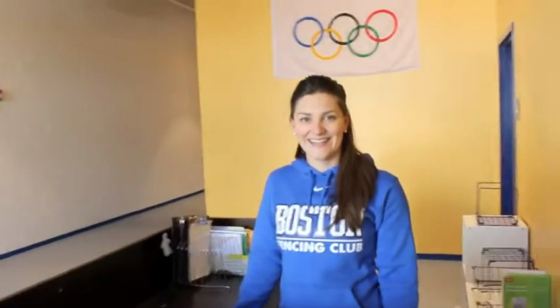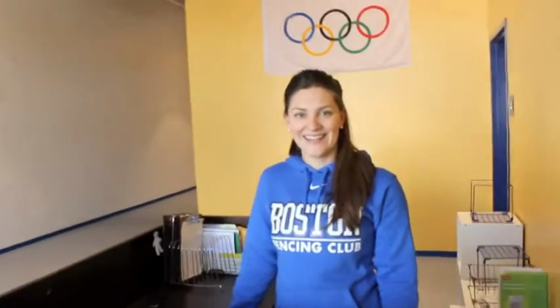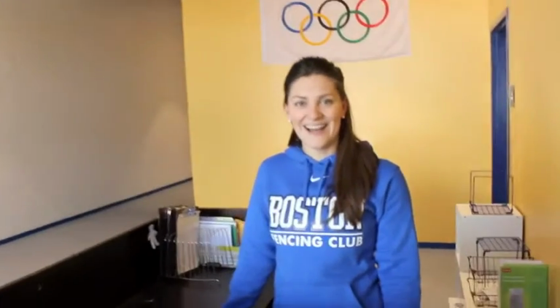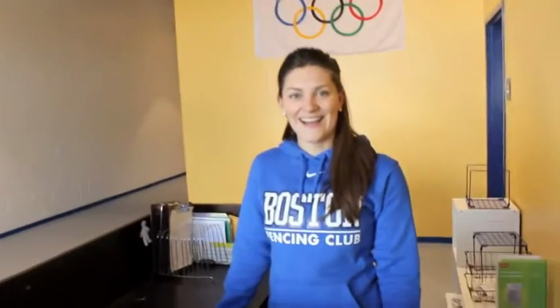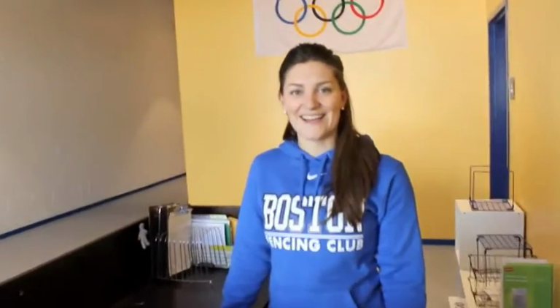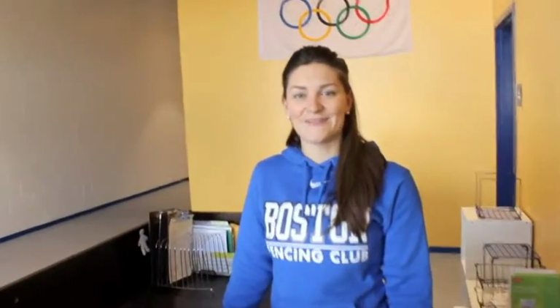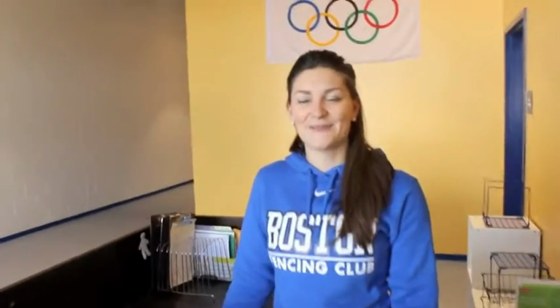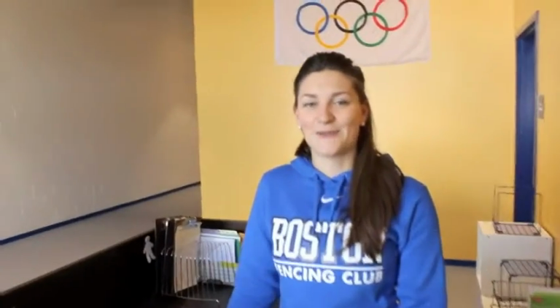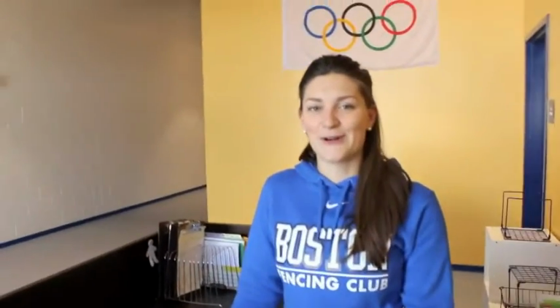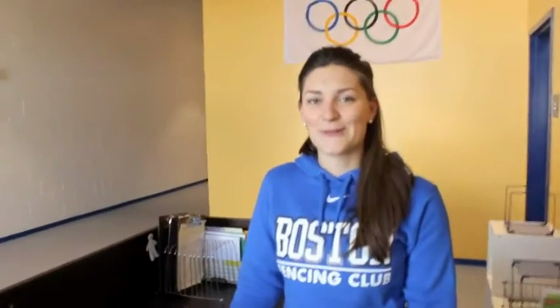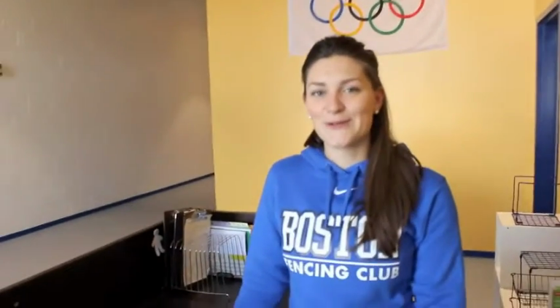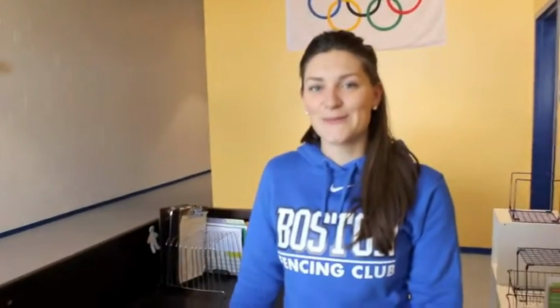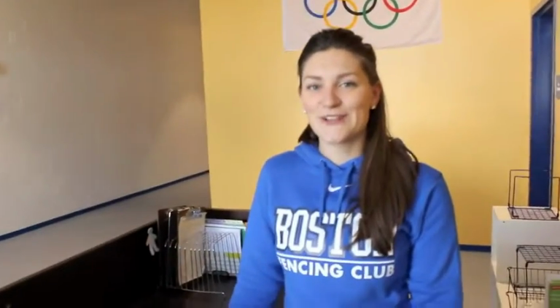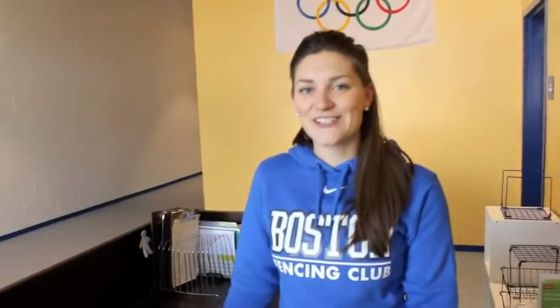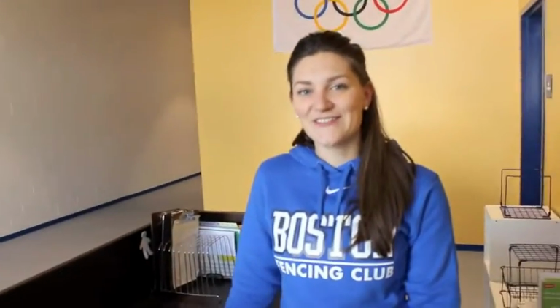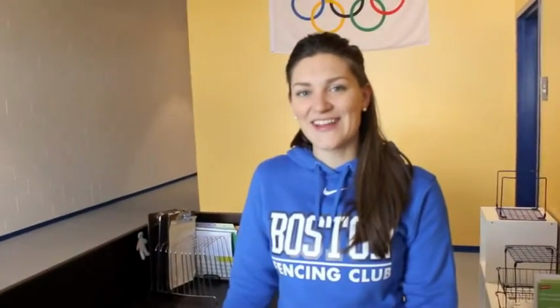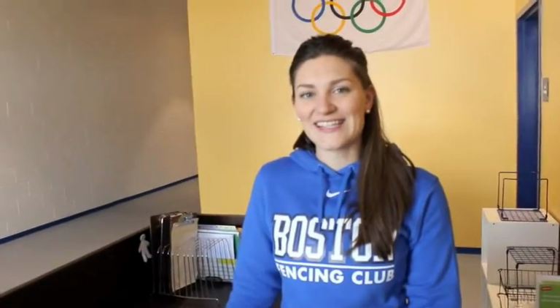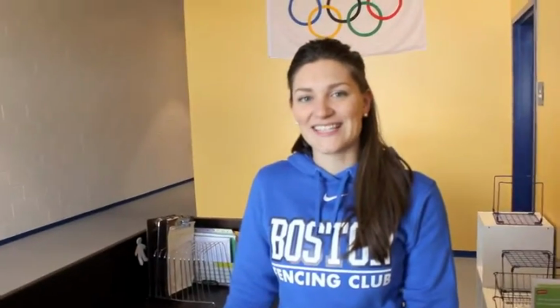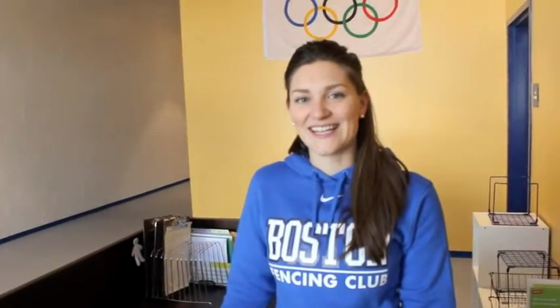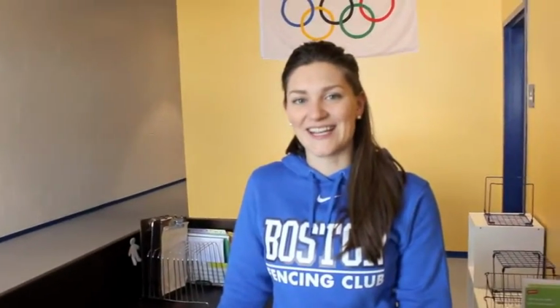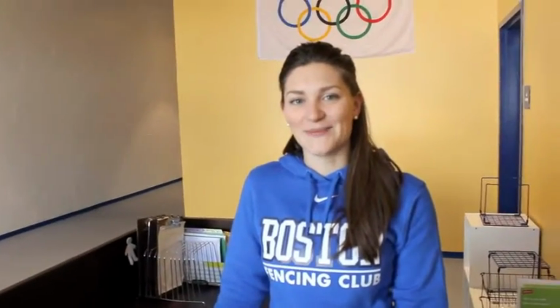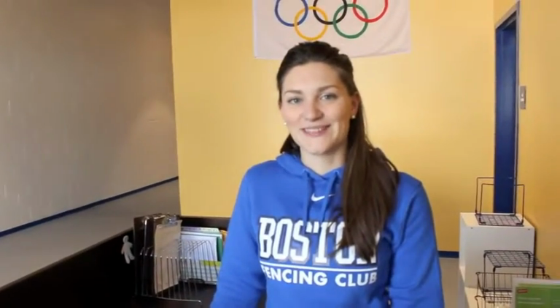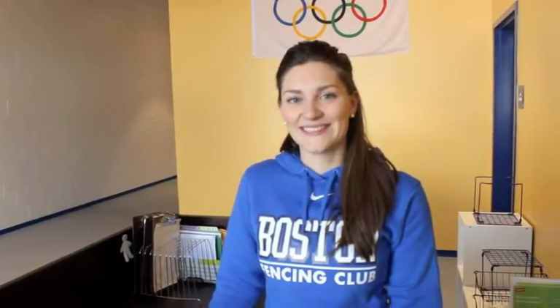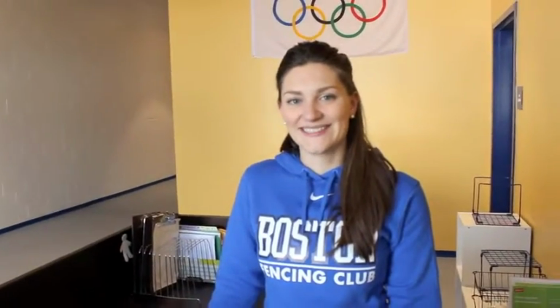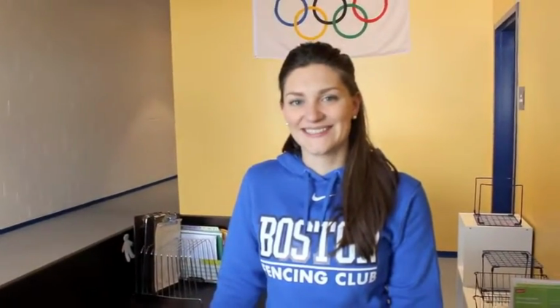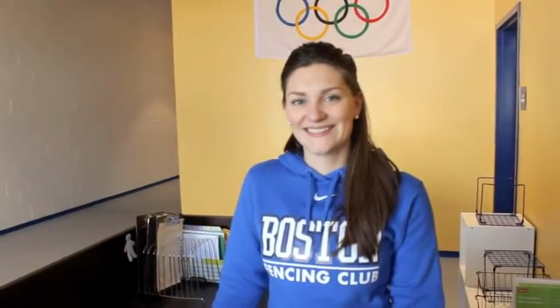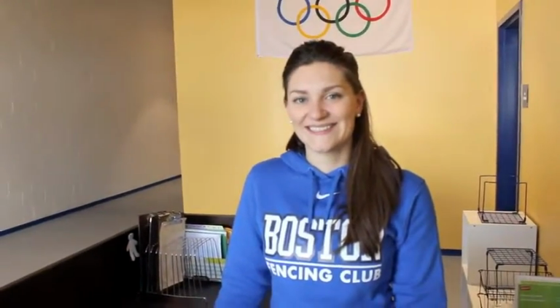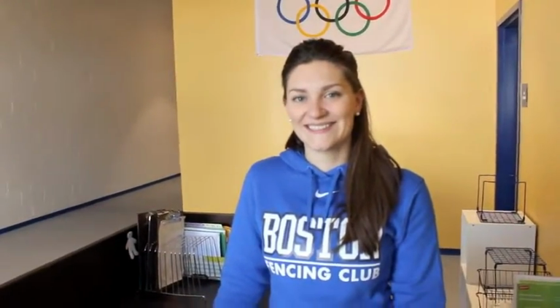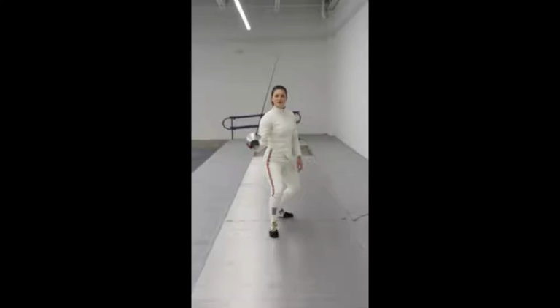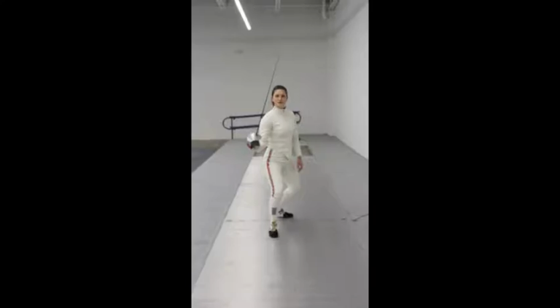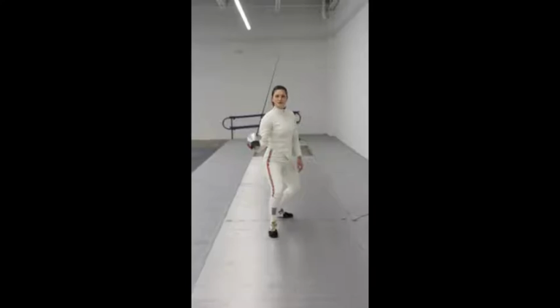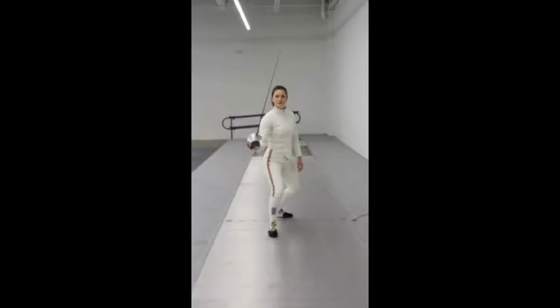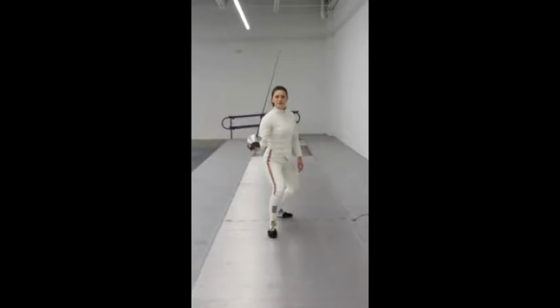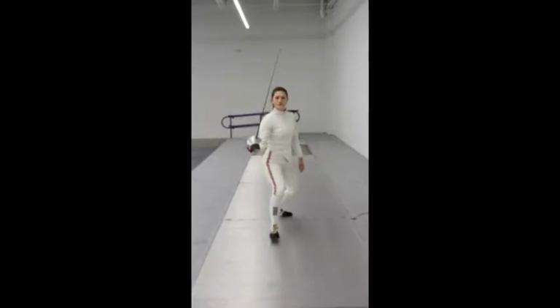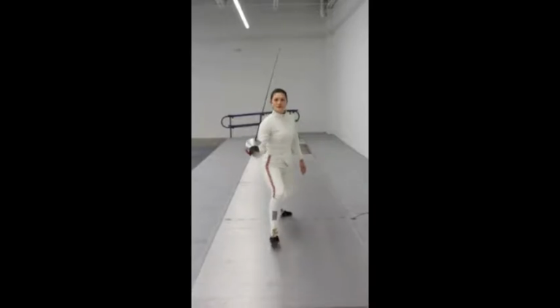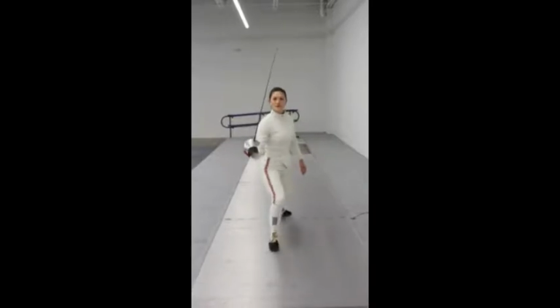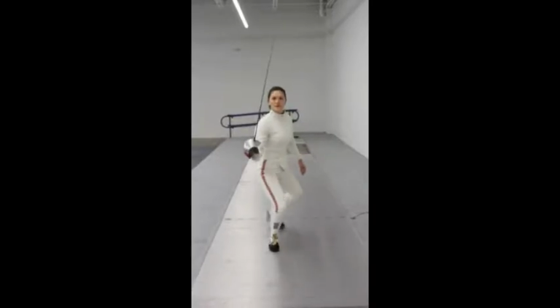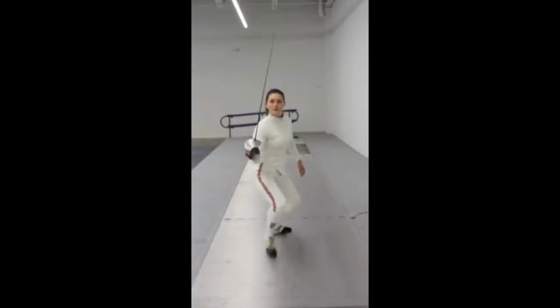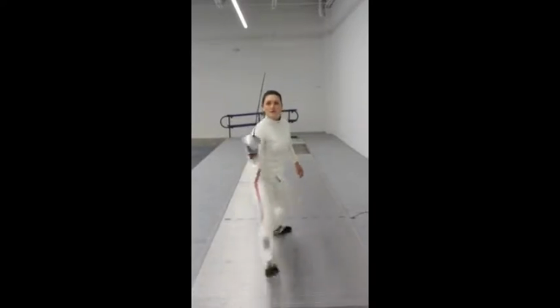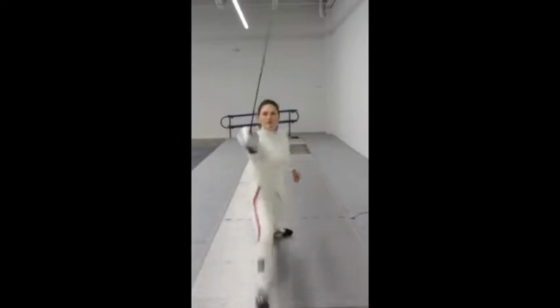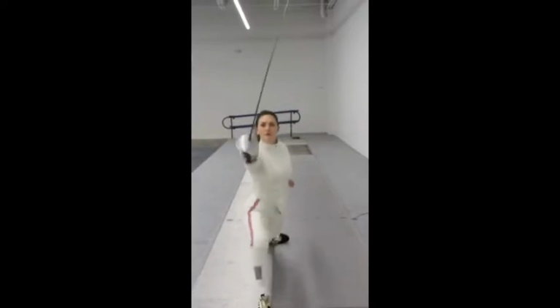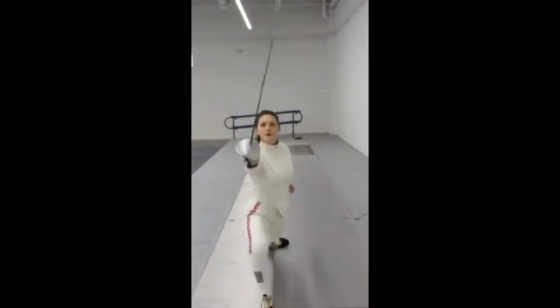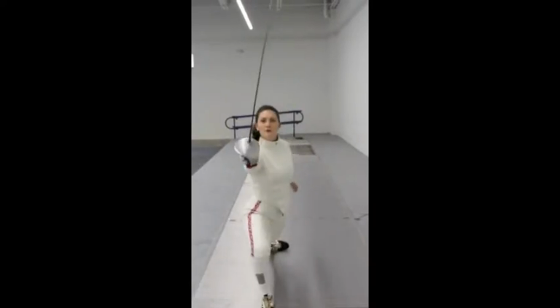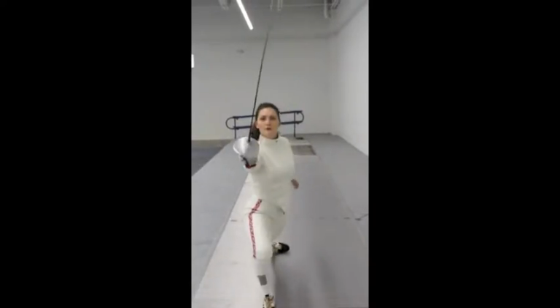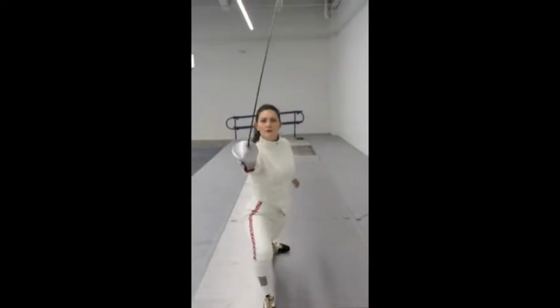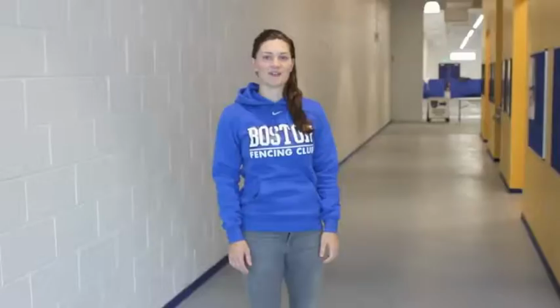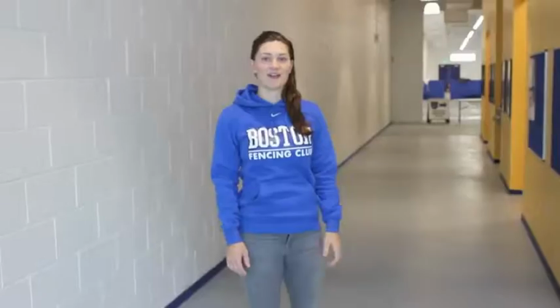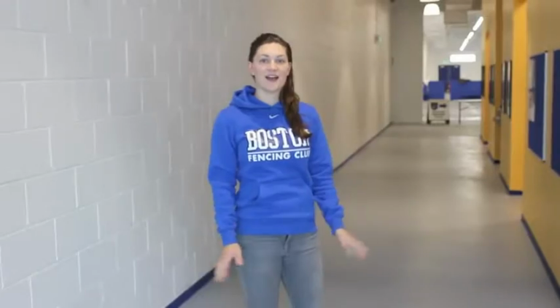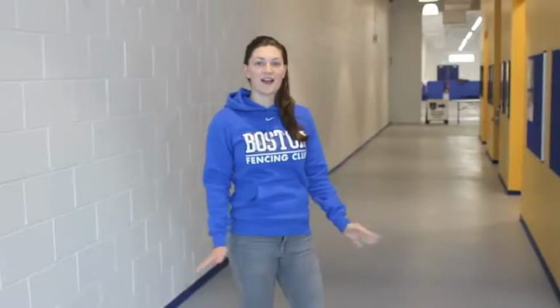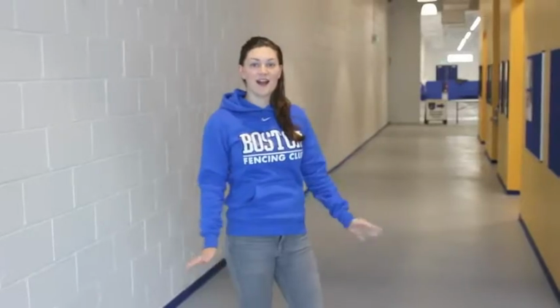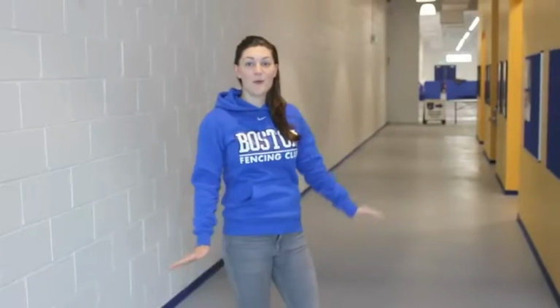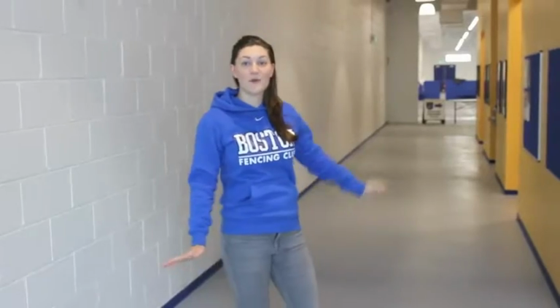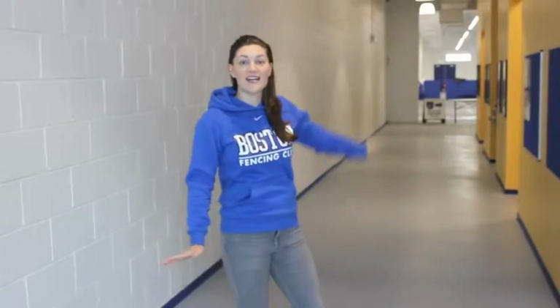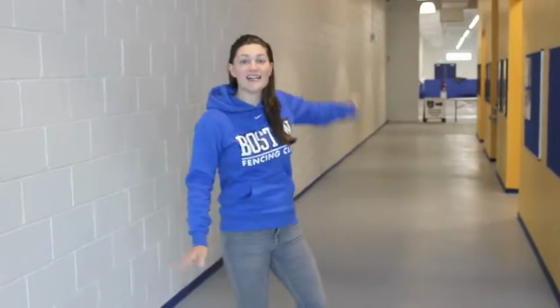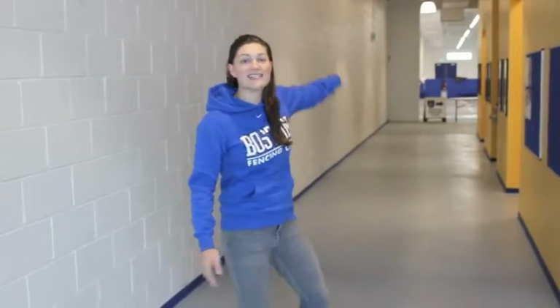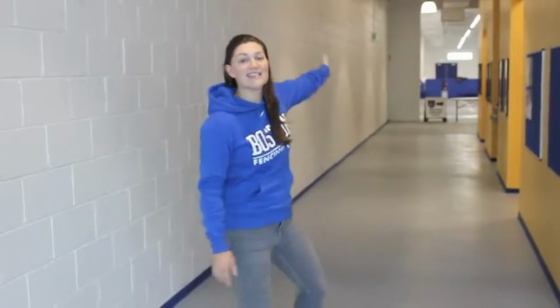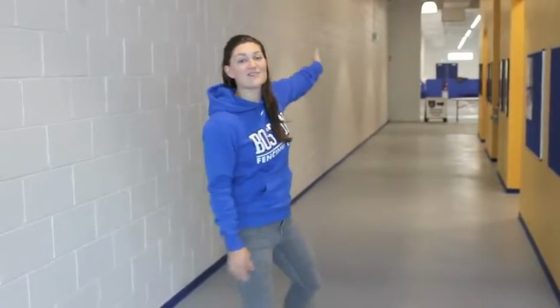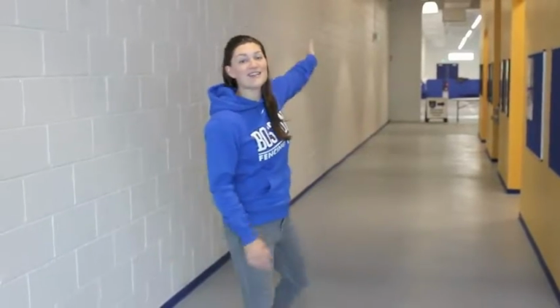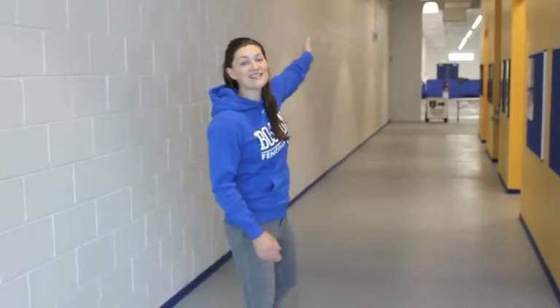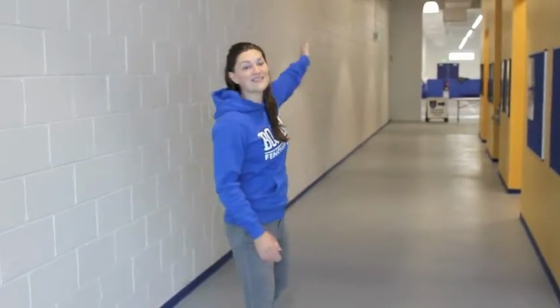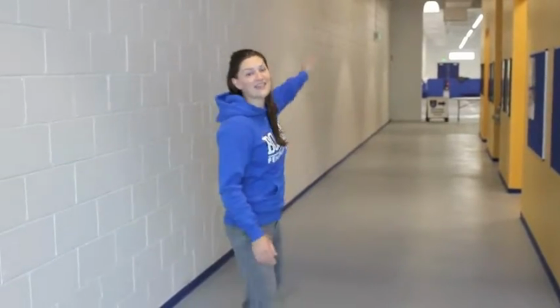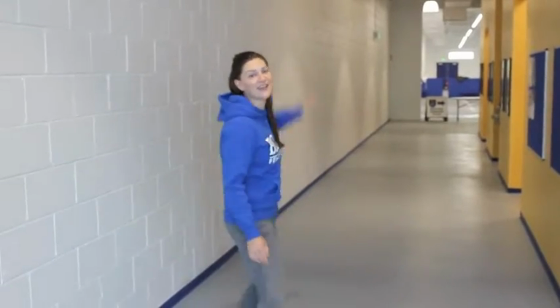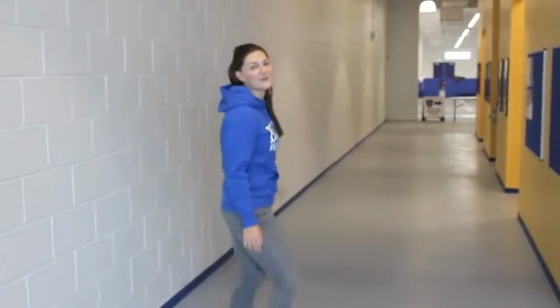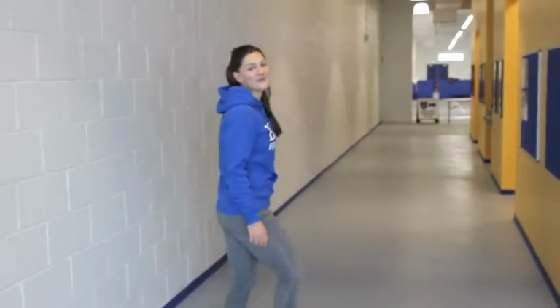Hi, welcome to Boston Fencing Club. Come on in and see the rest of the club.